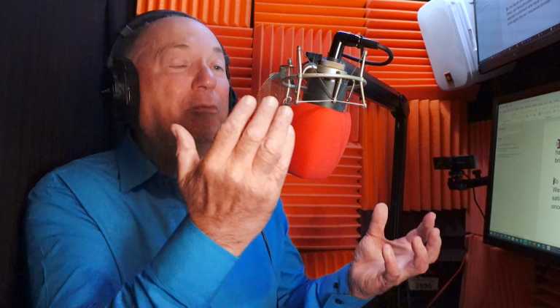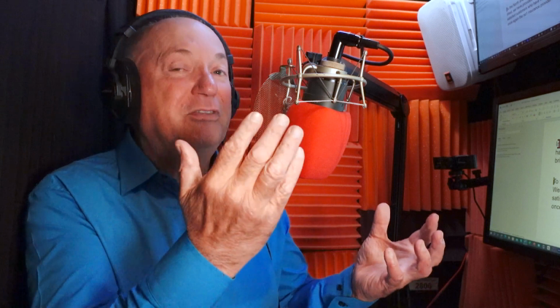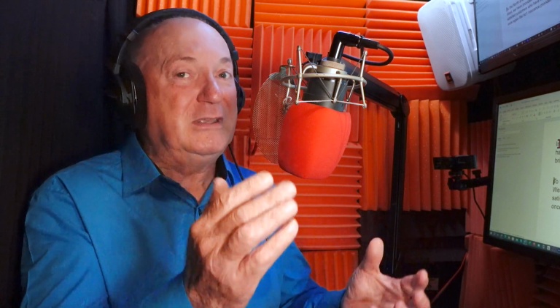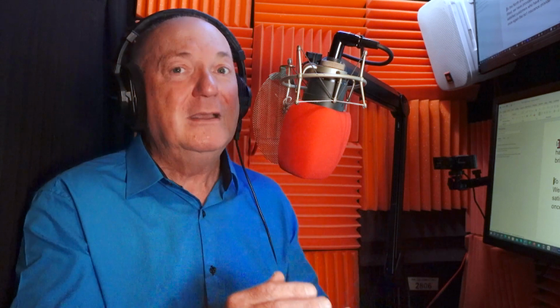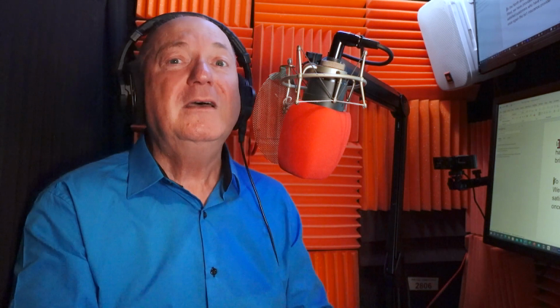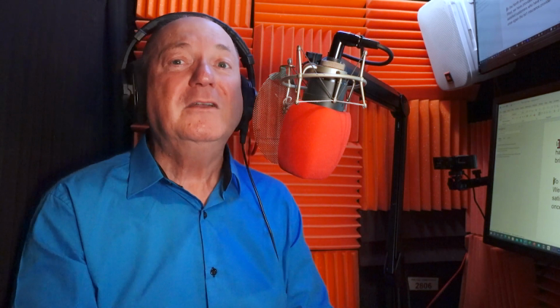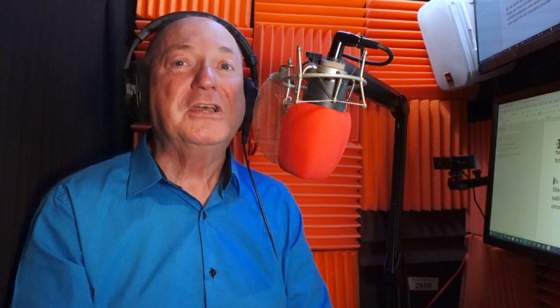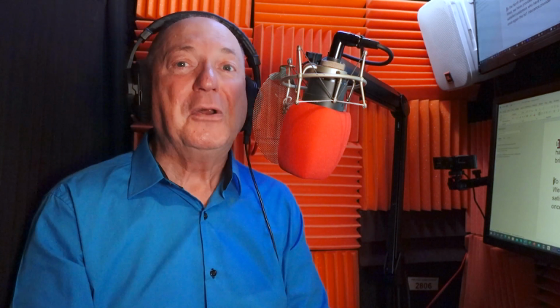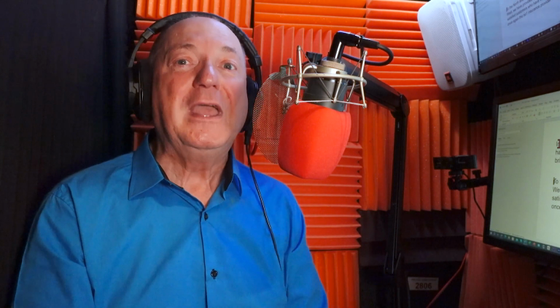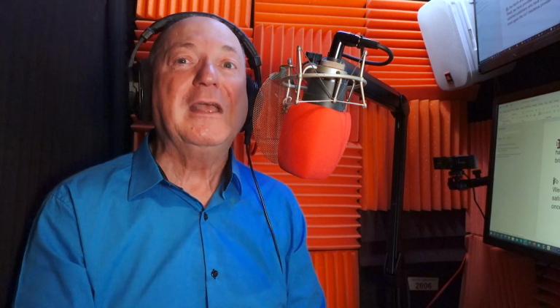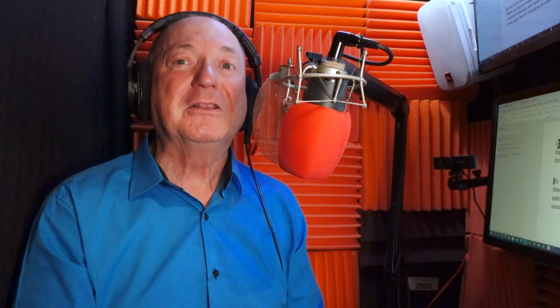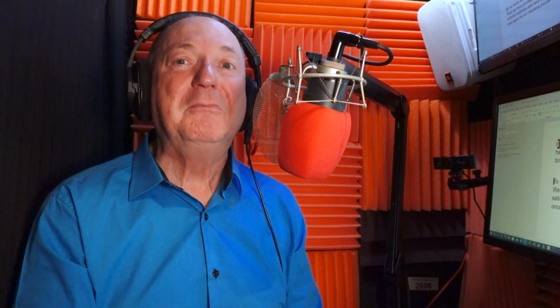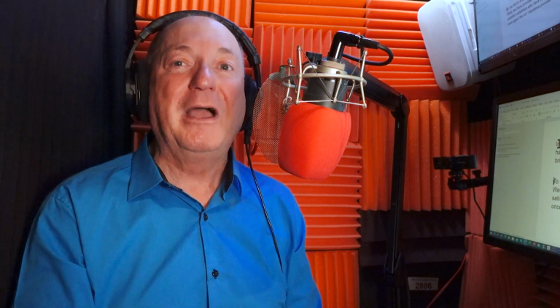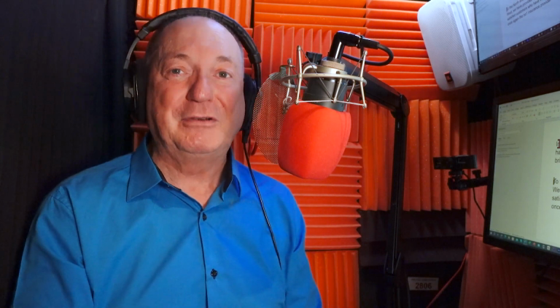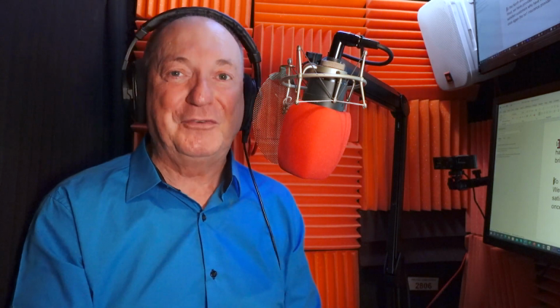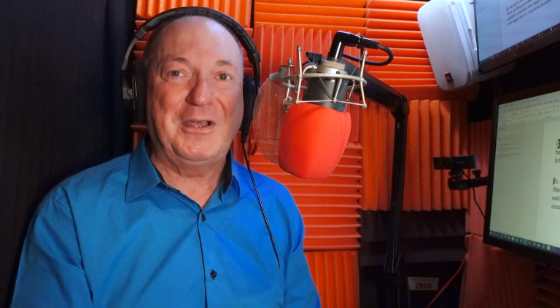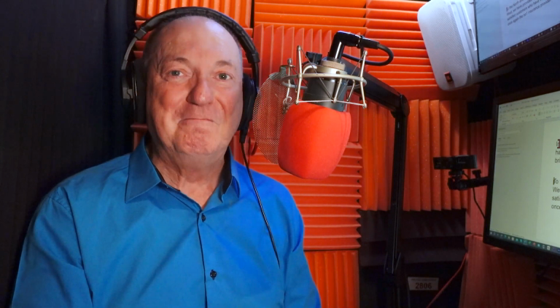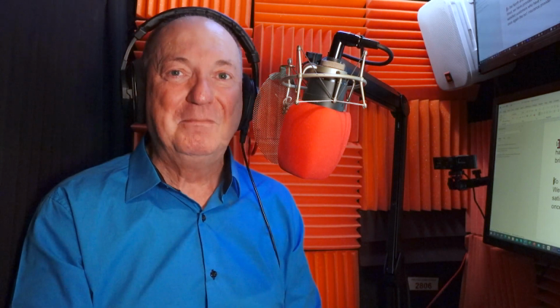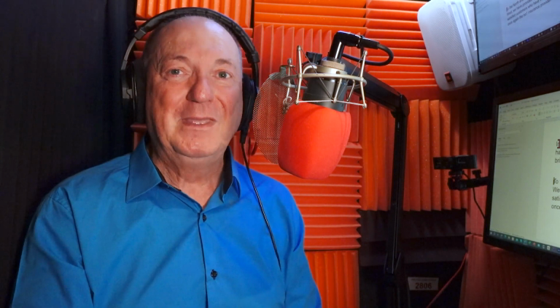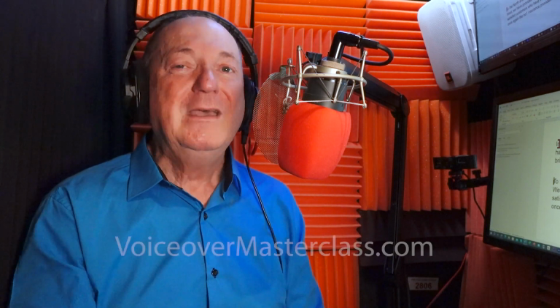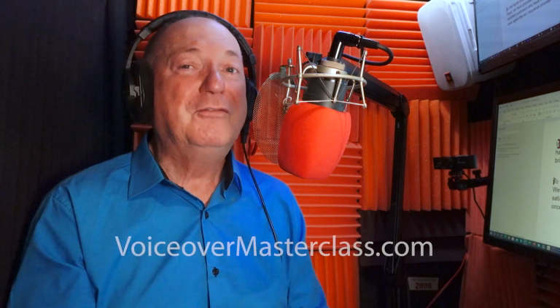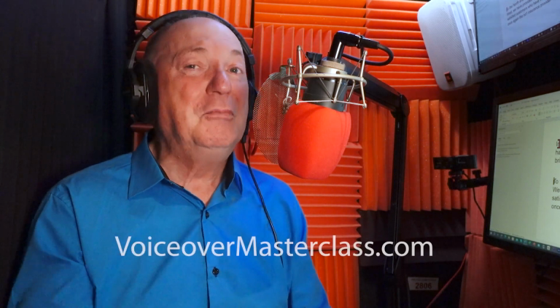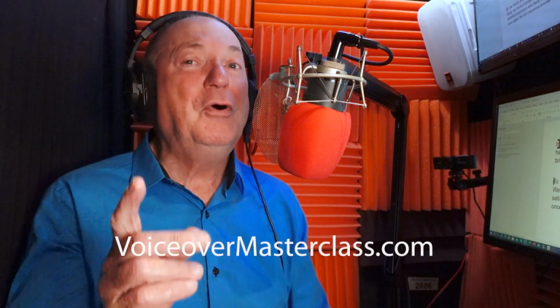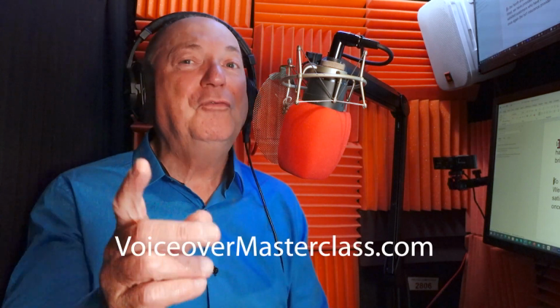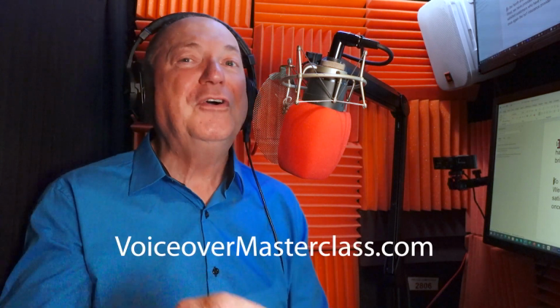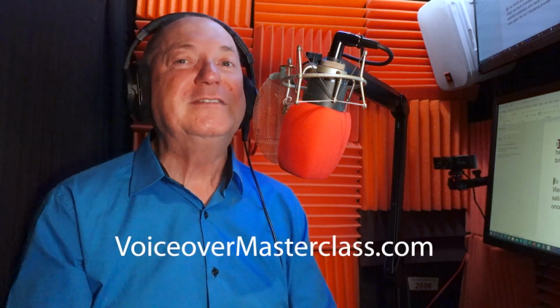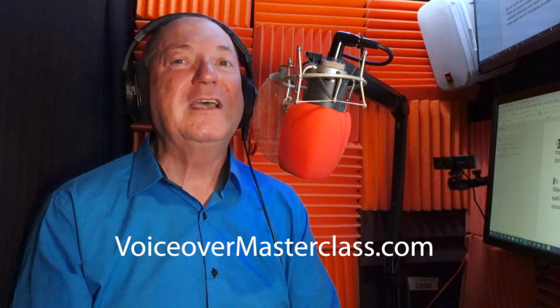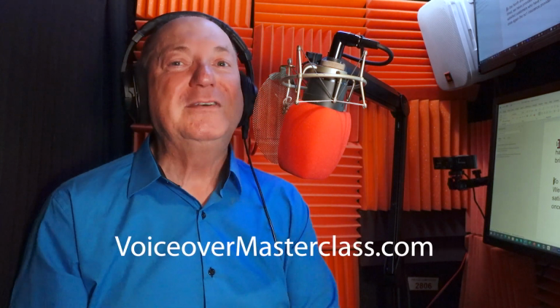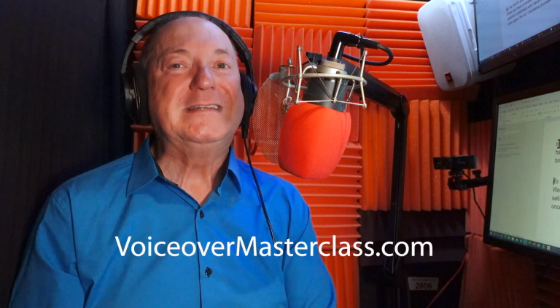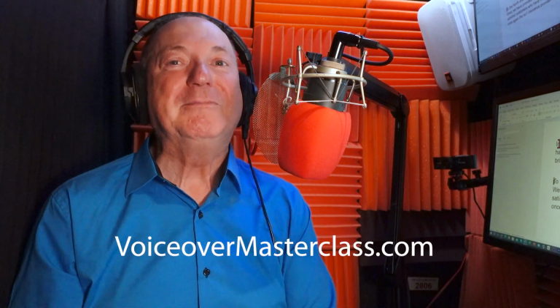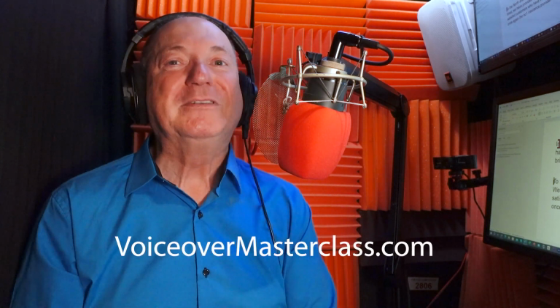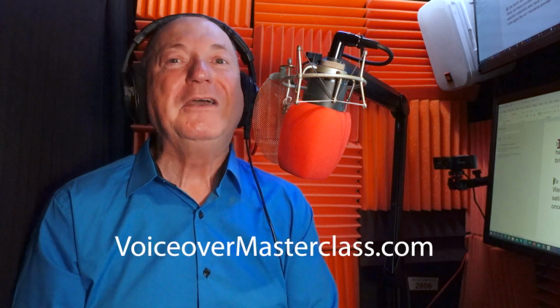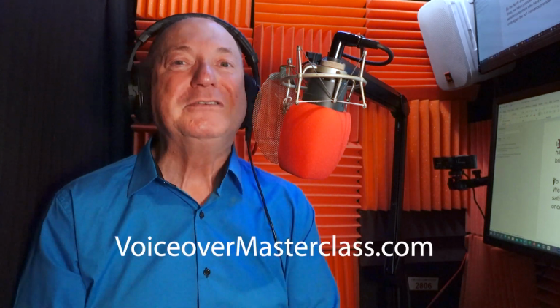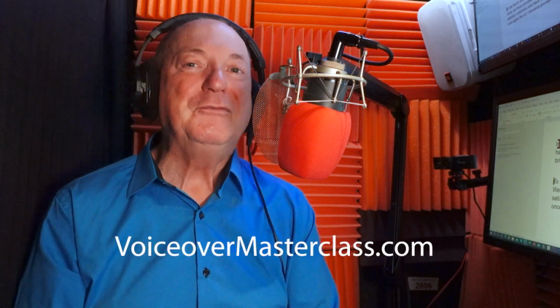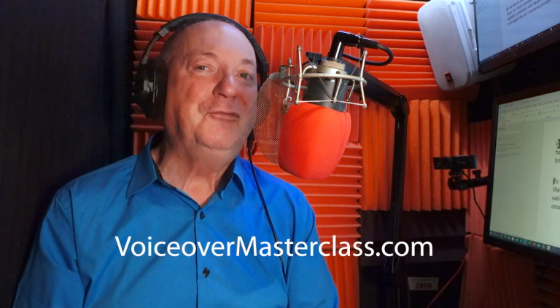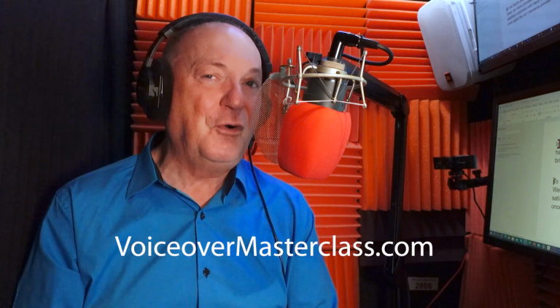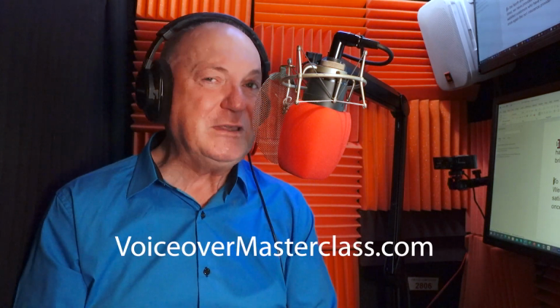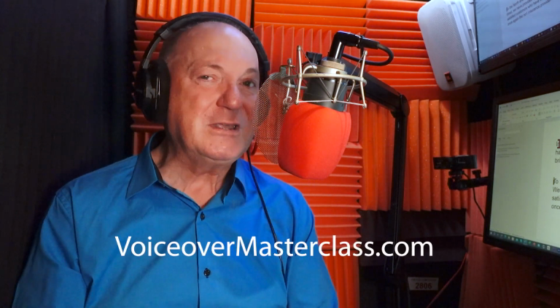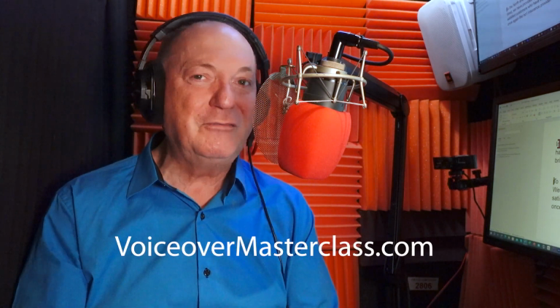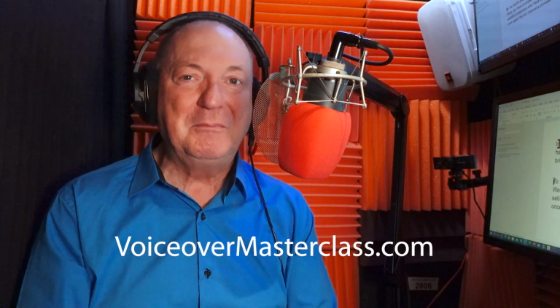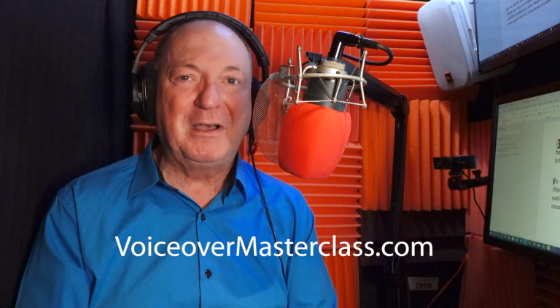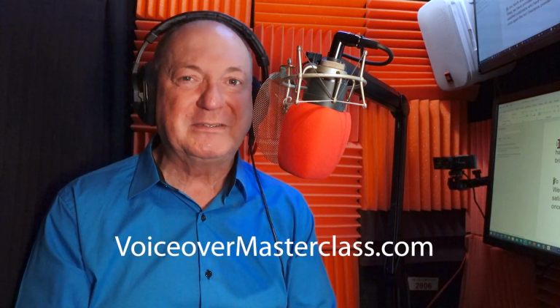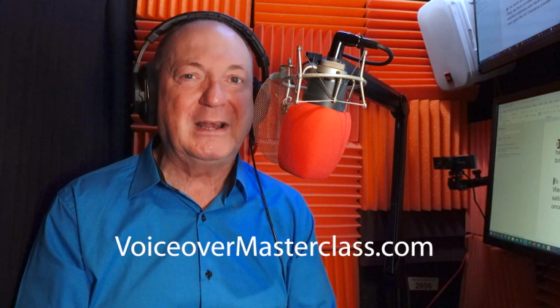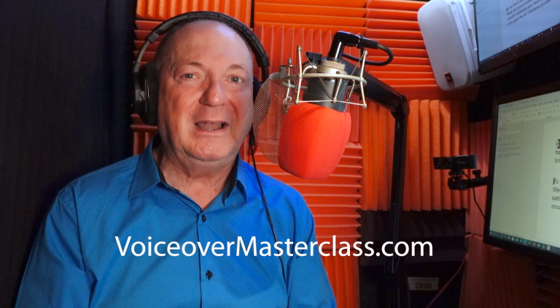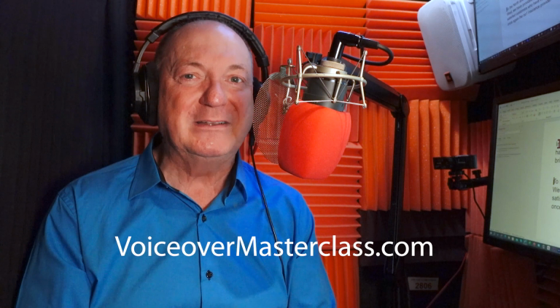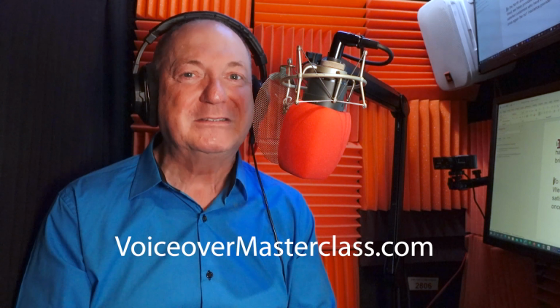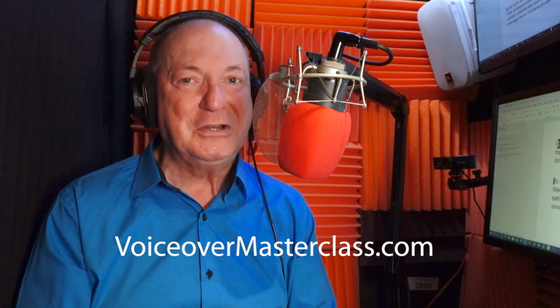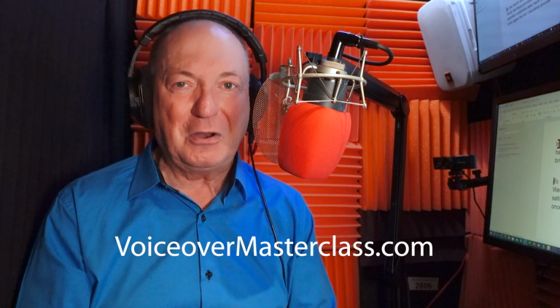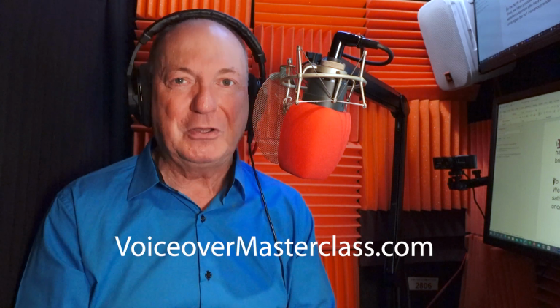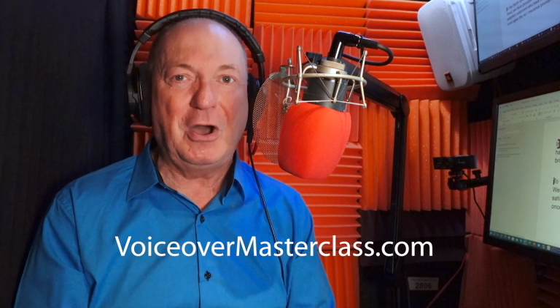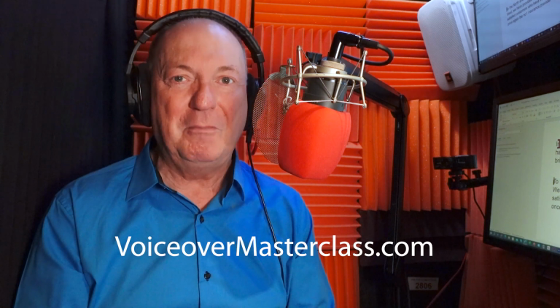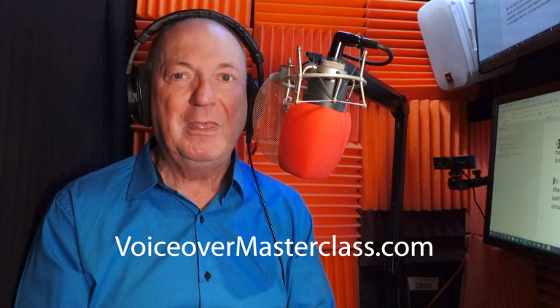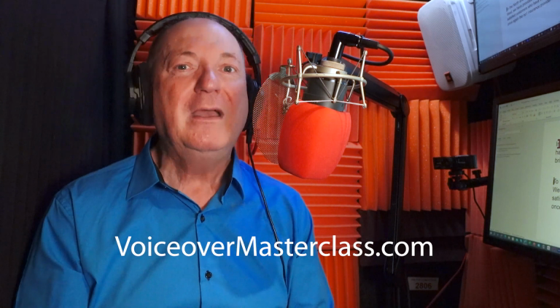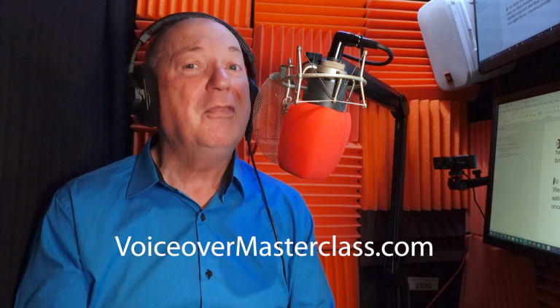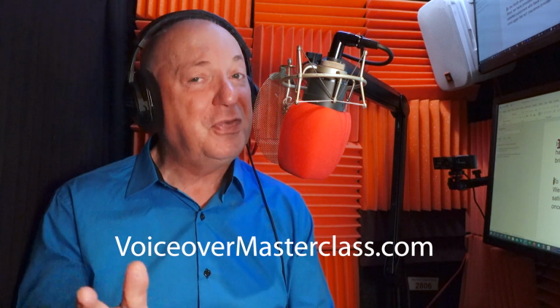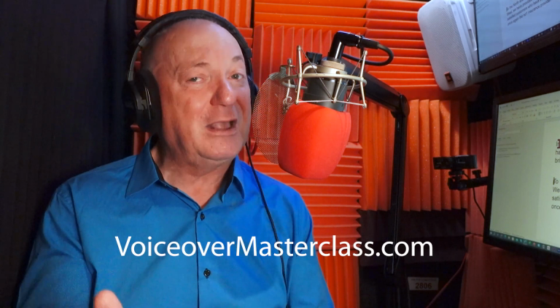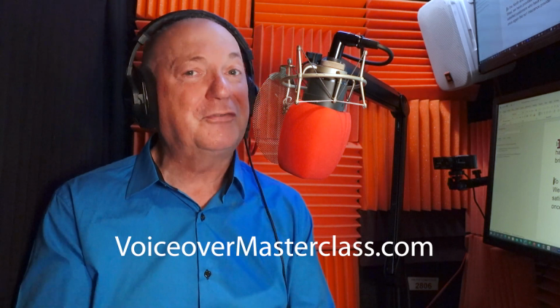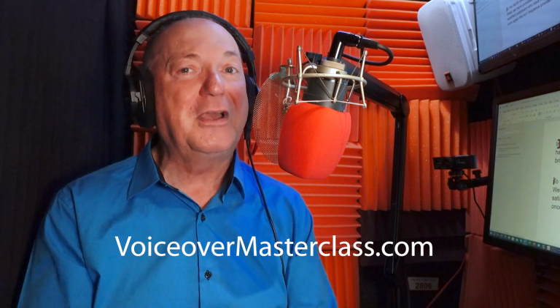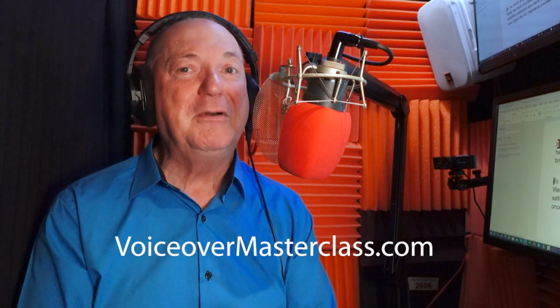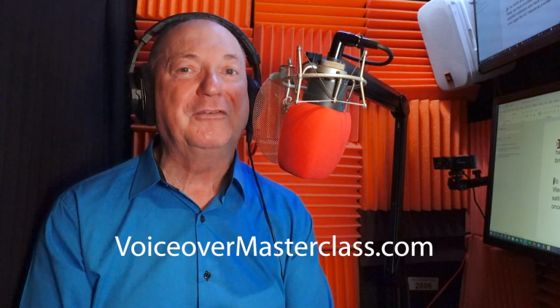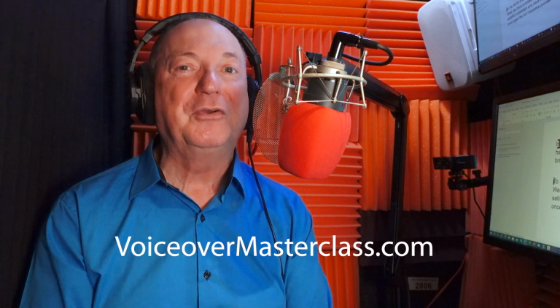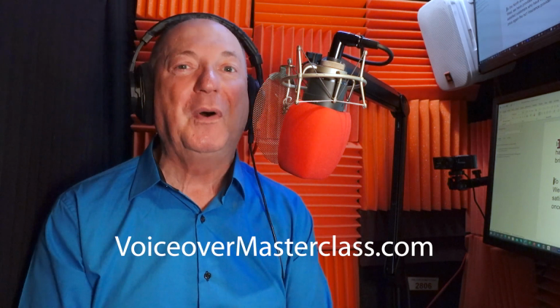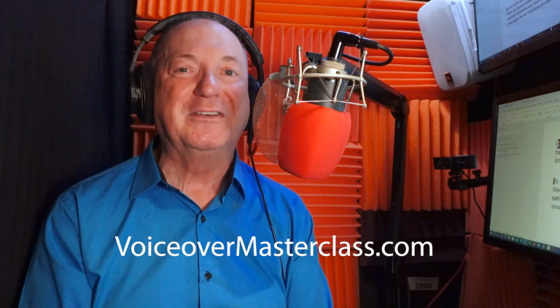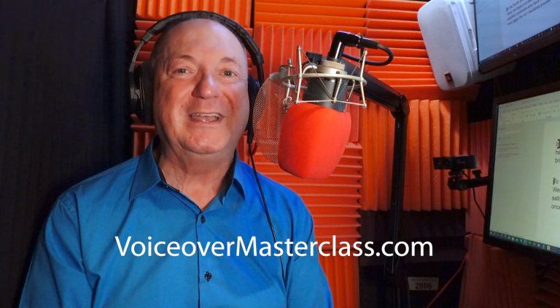And obviously, don't hit the microphone. For more voiceover tips, go to voiceovermasterclass.com. Thanks very much for watching.